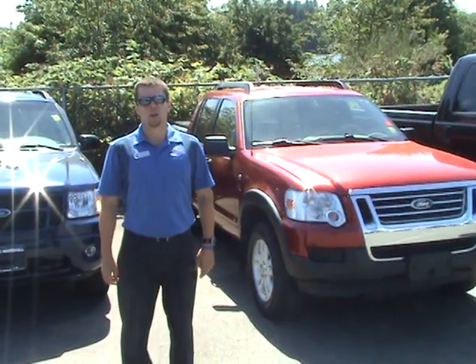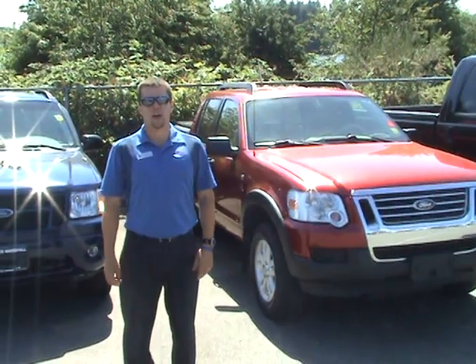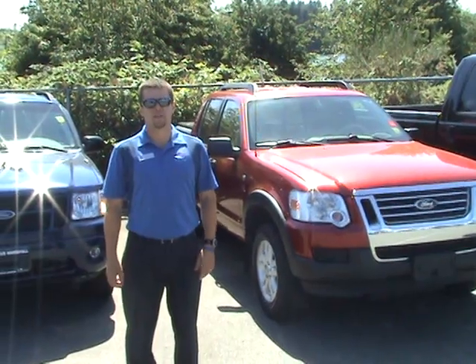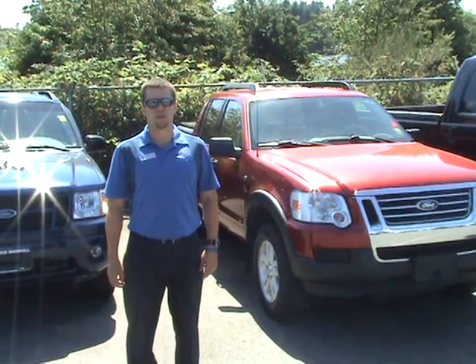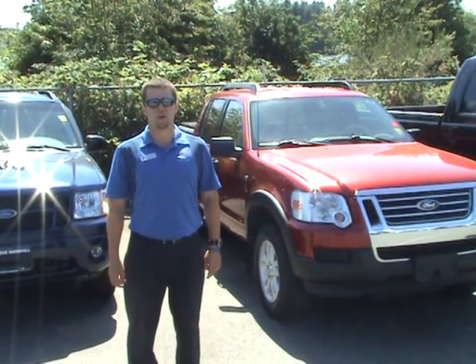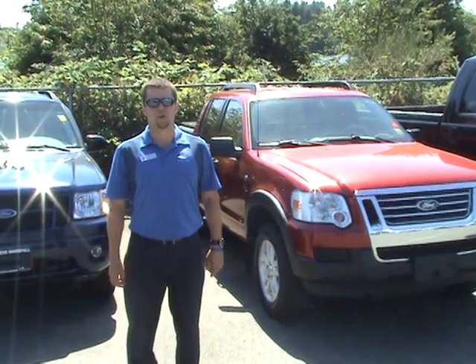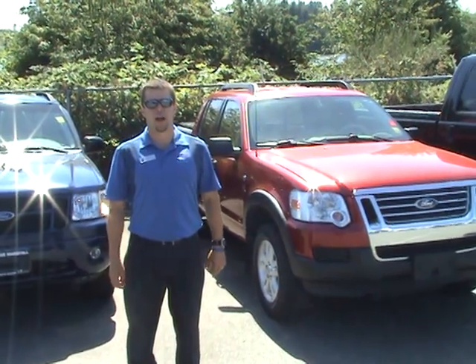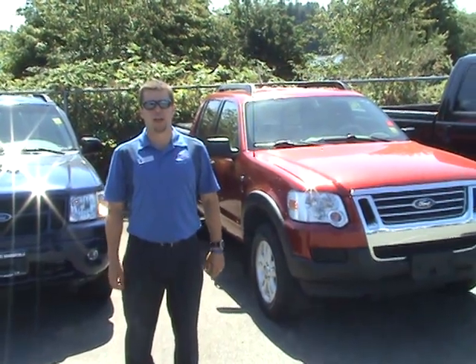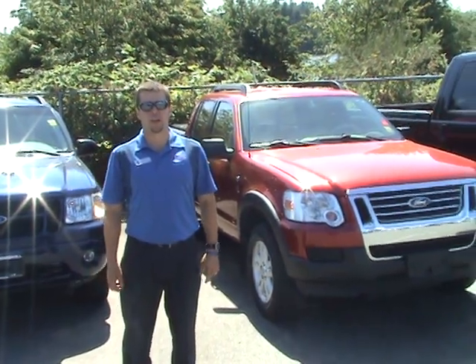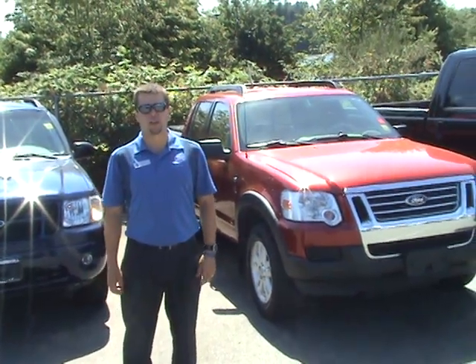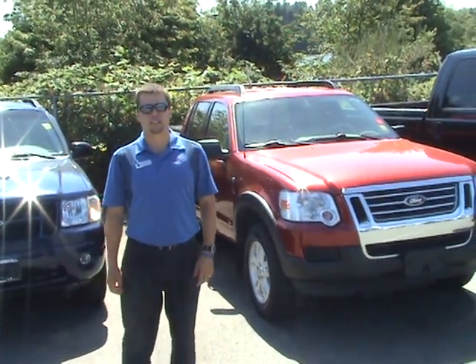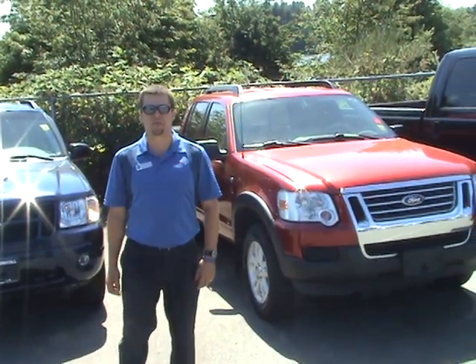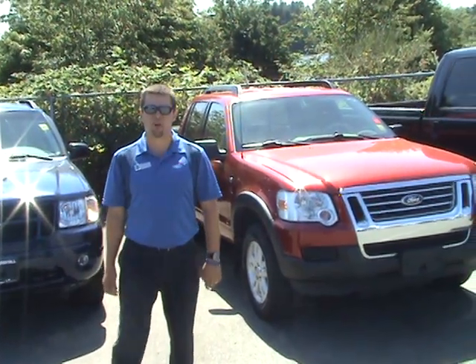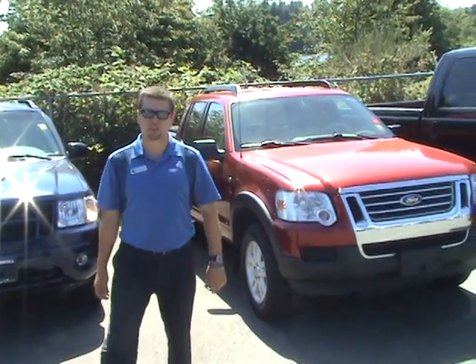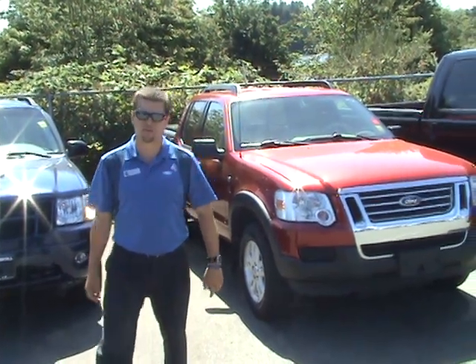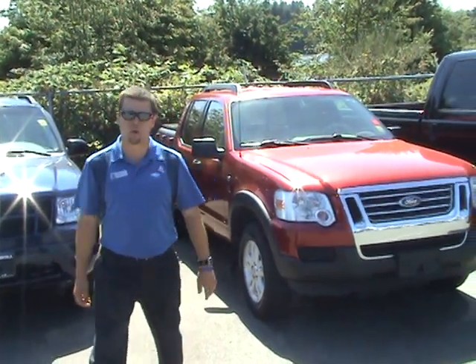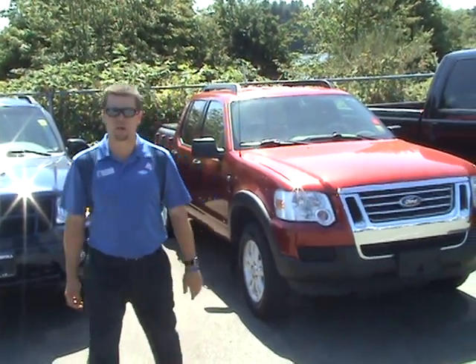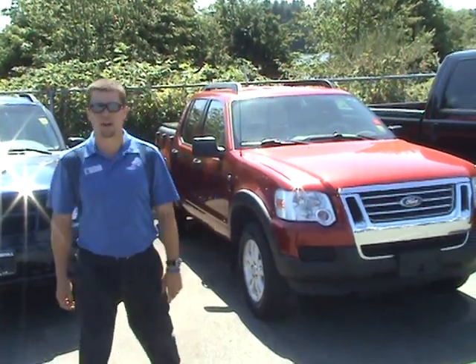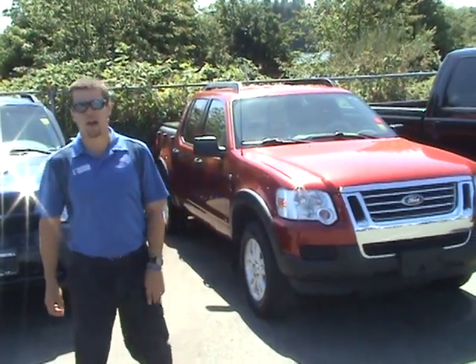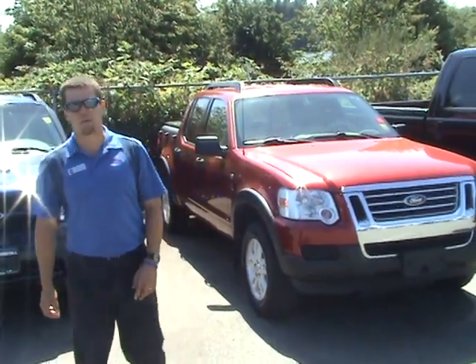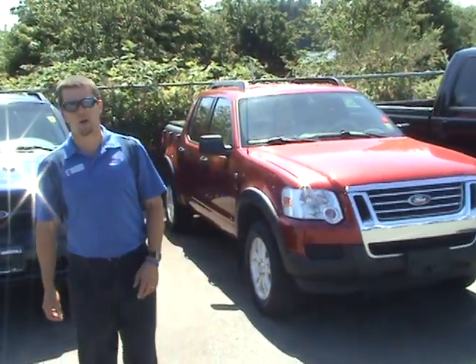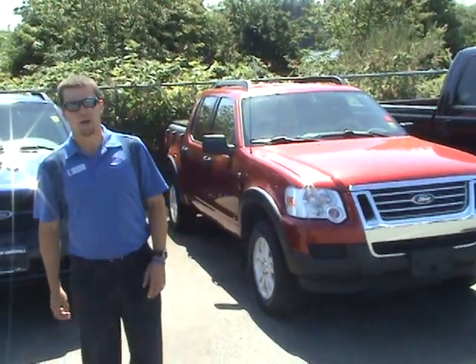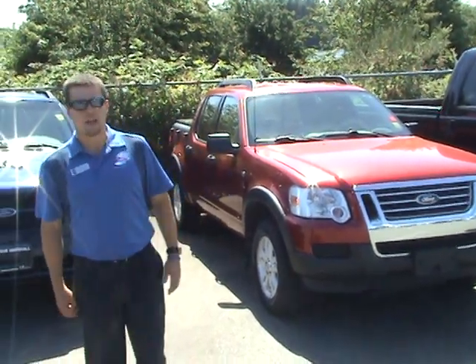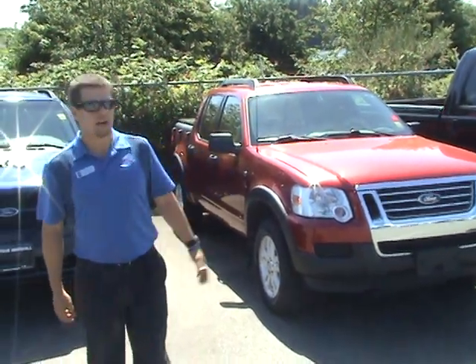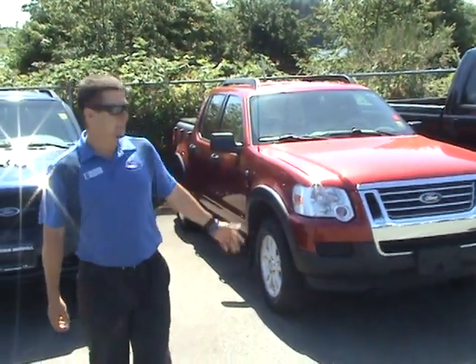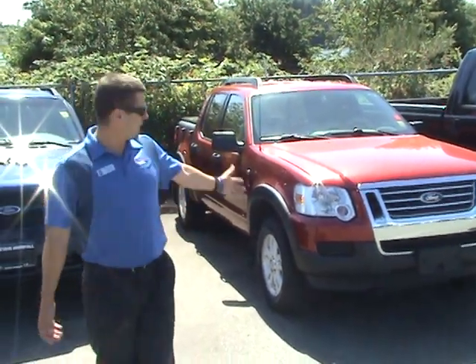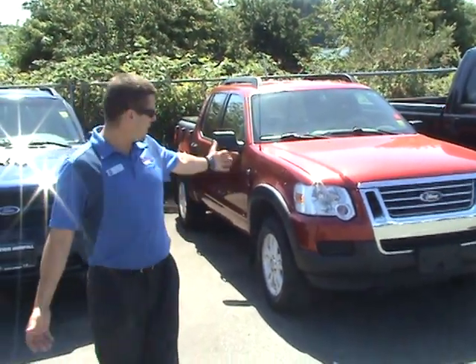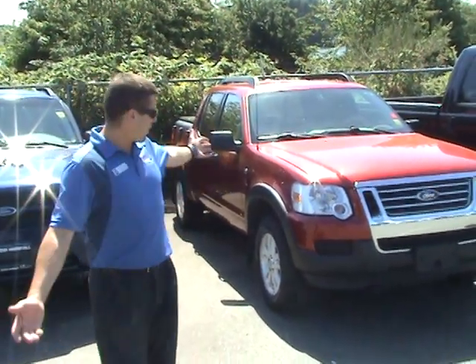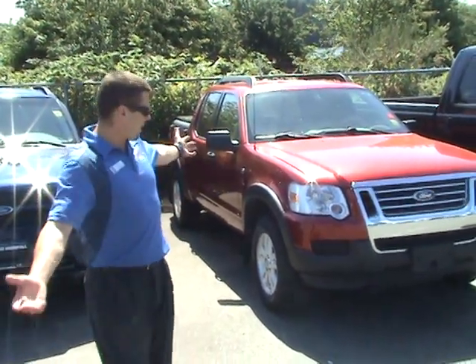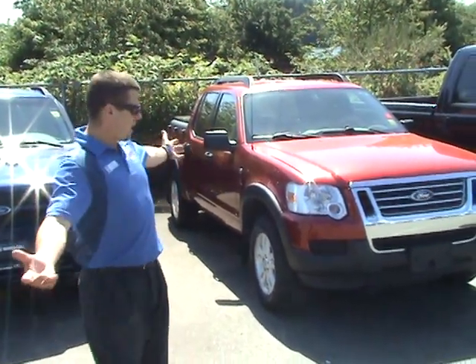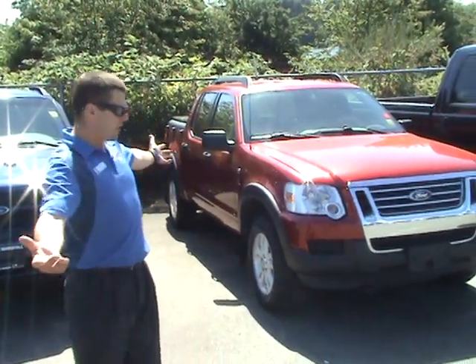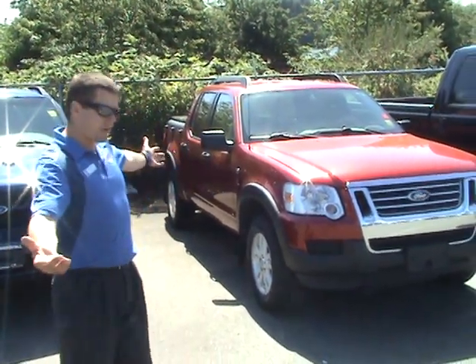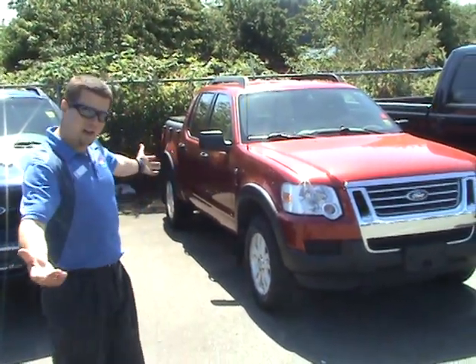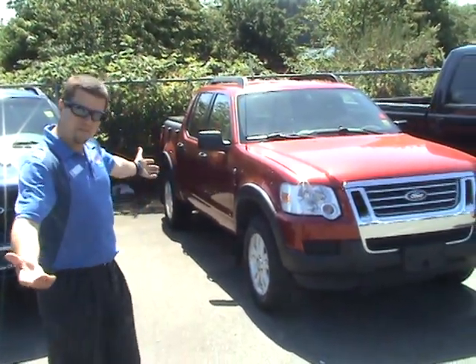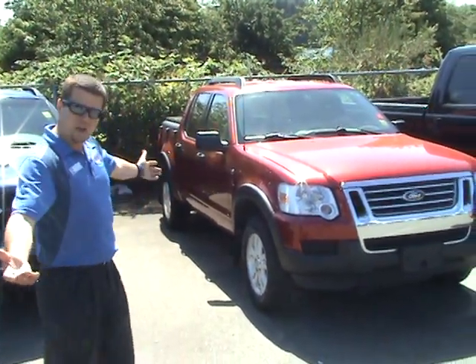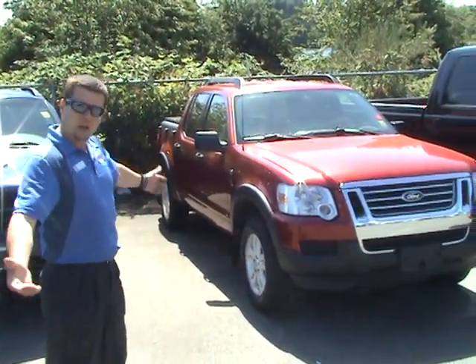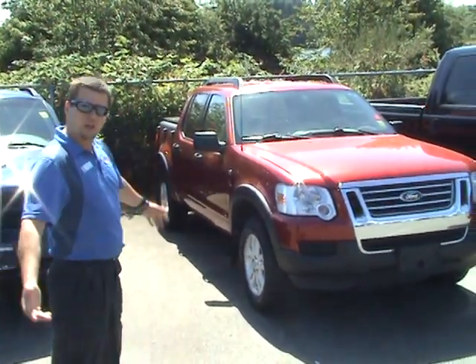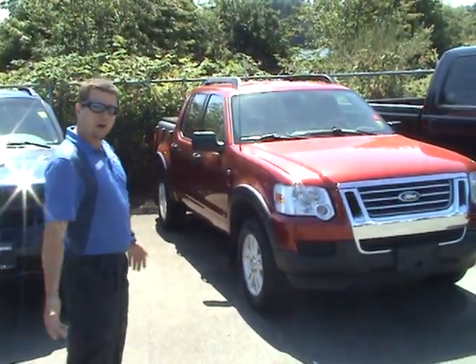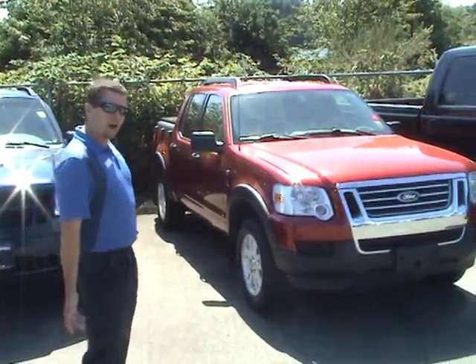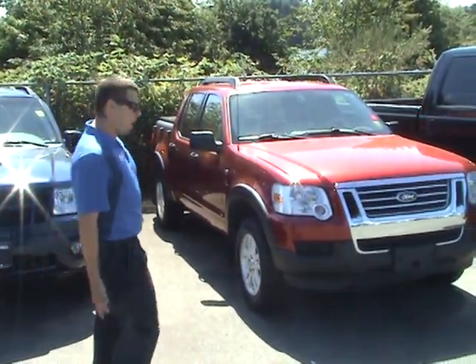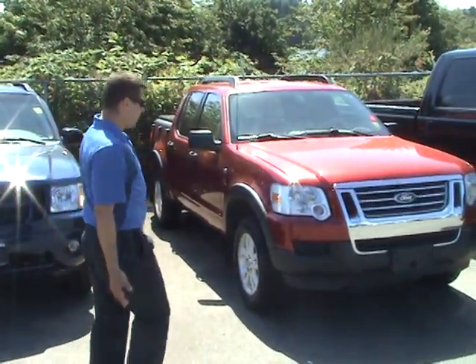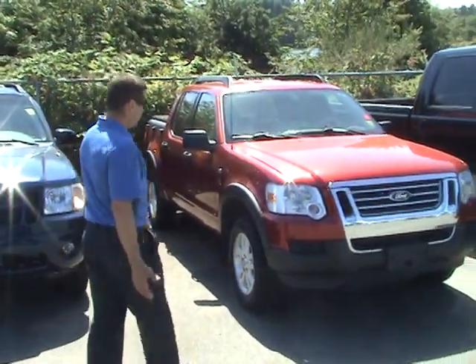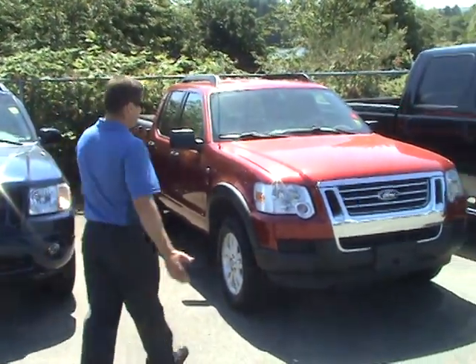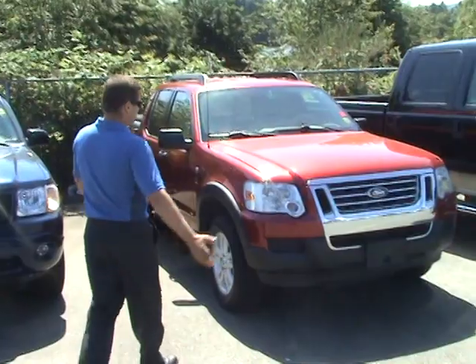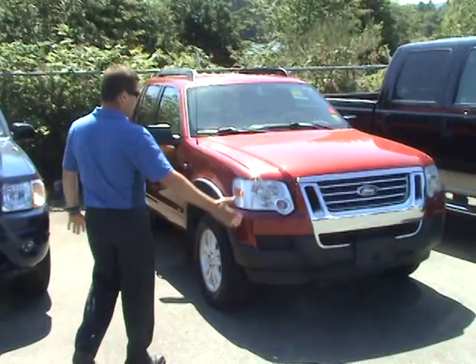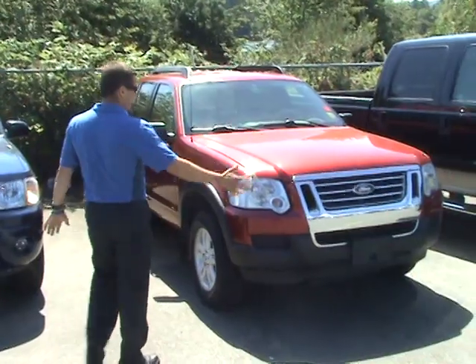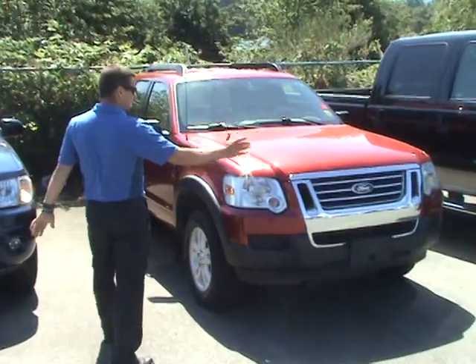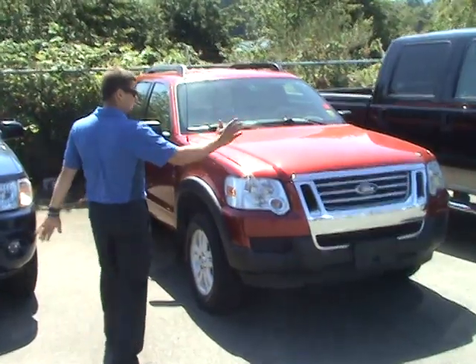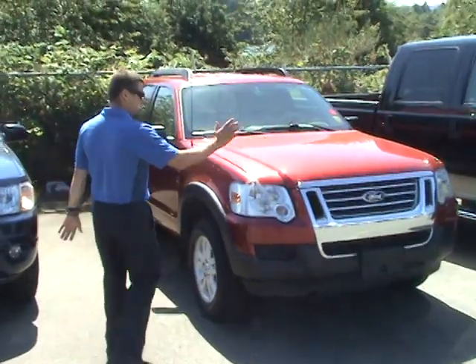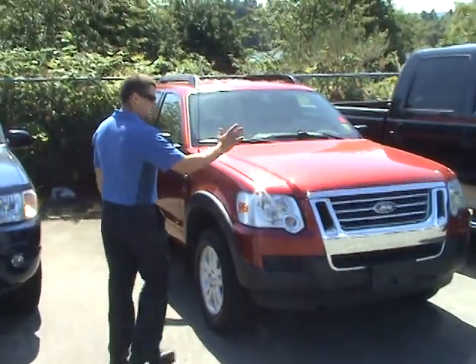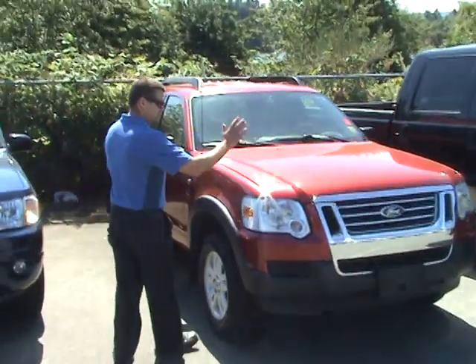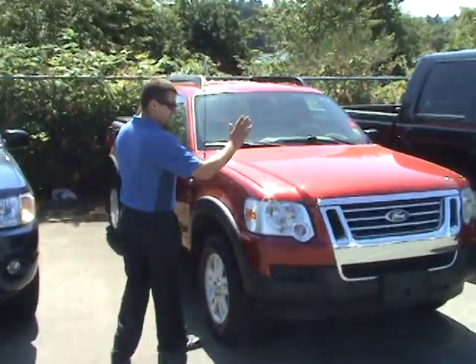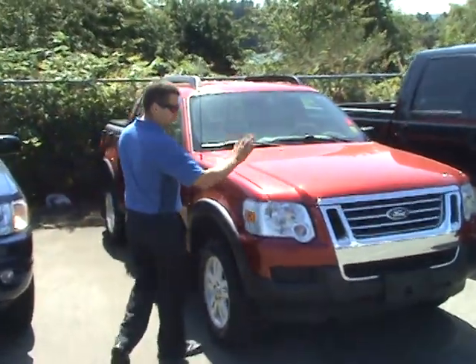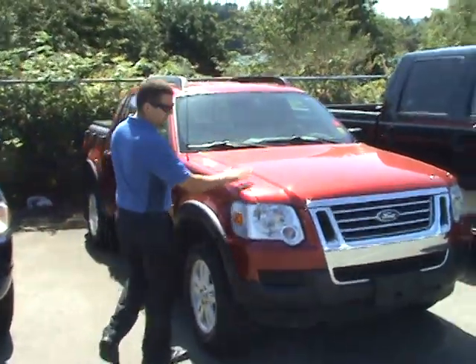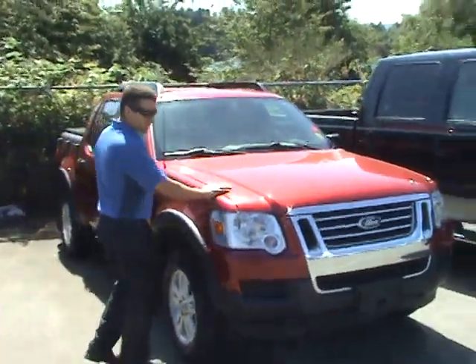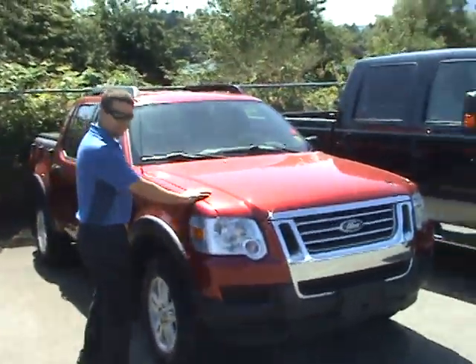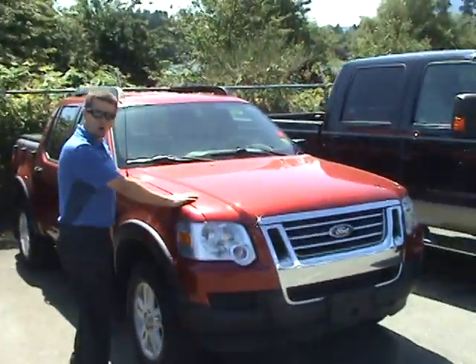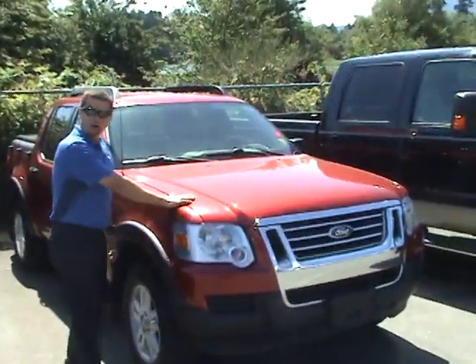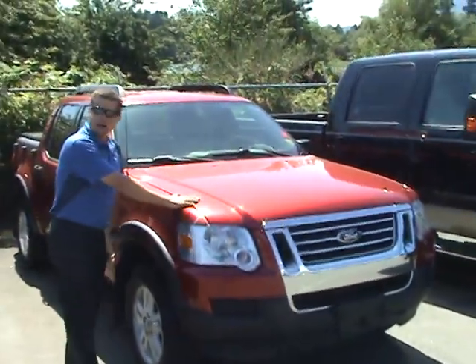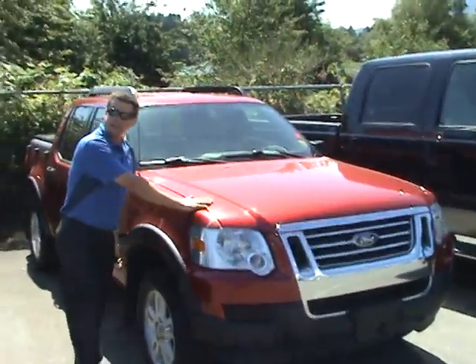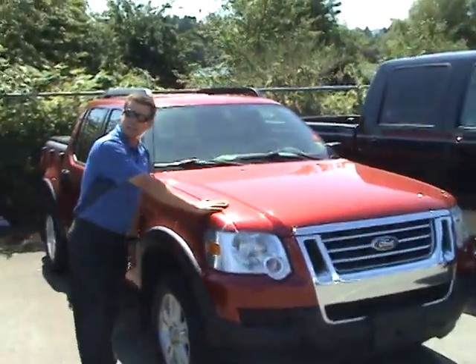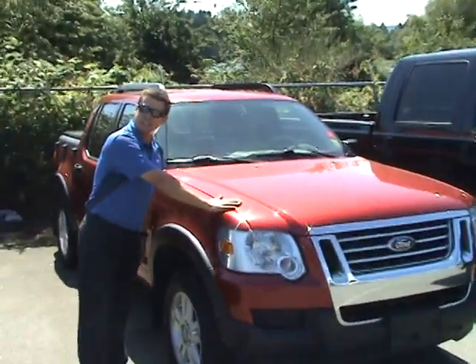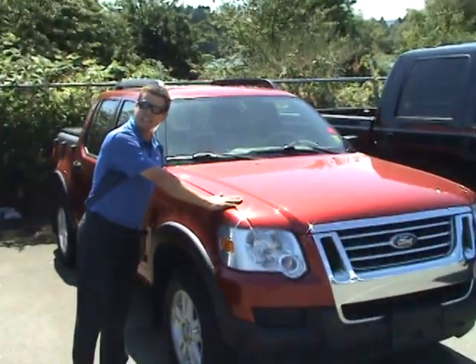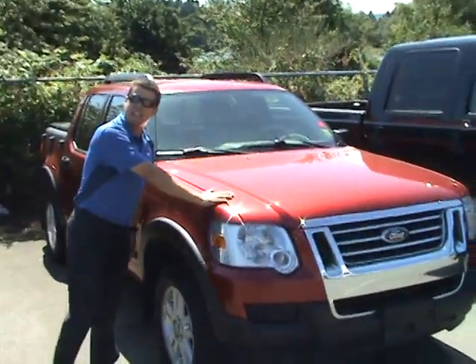Good afternoon, Ryan here at Steve Marshall Ford in Nanaimo, here to tell you about another great vehicle in our lot: 2007 Ford Explorer XLT.